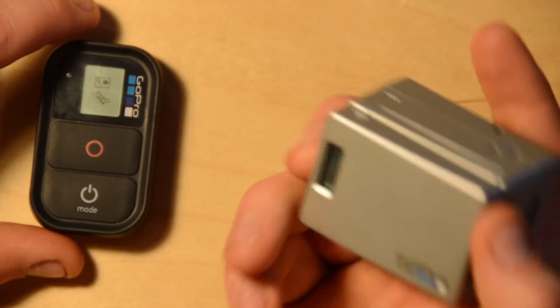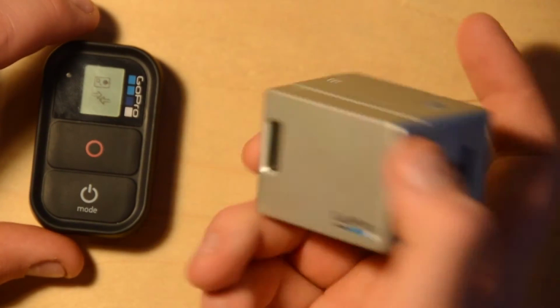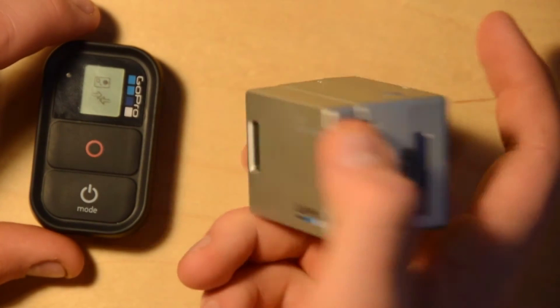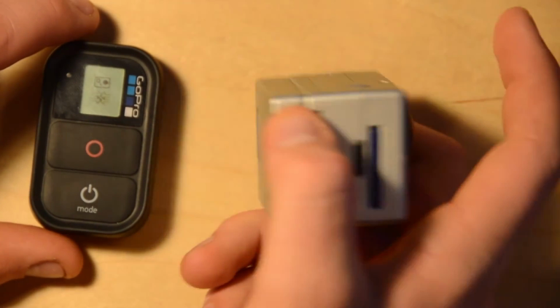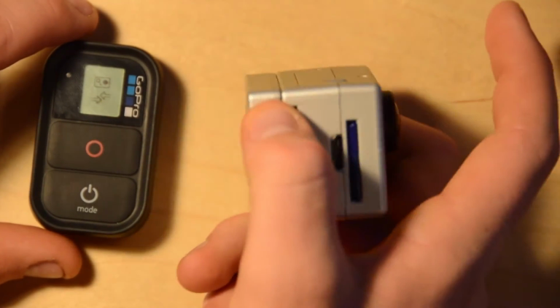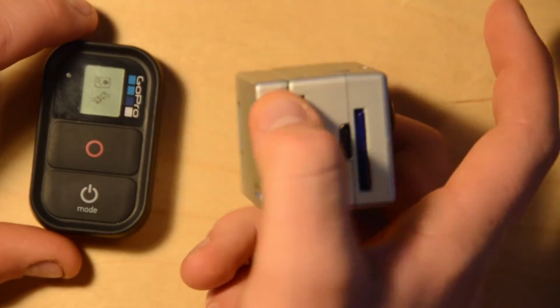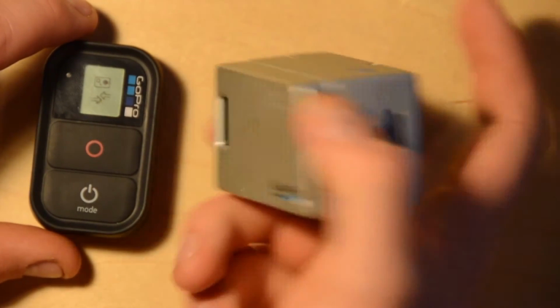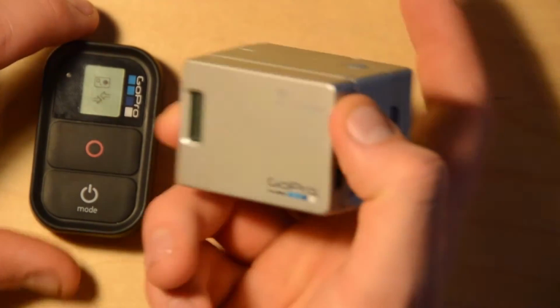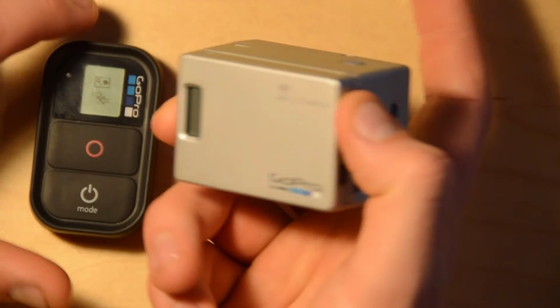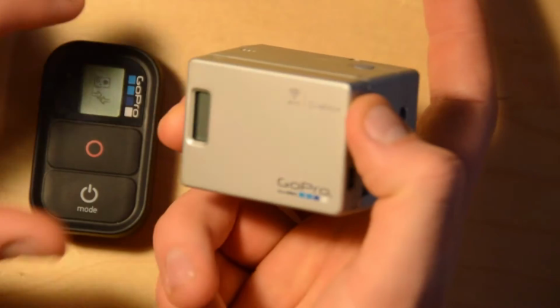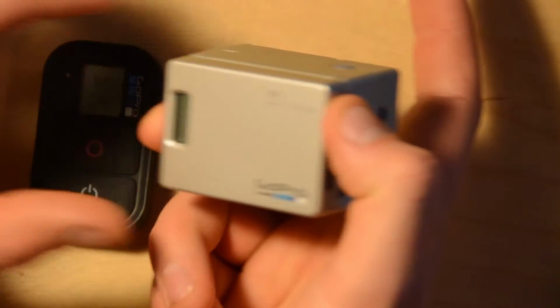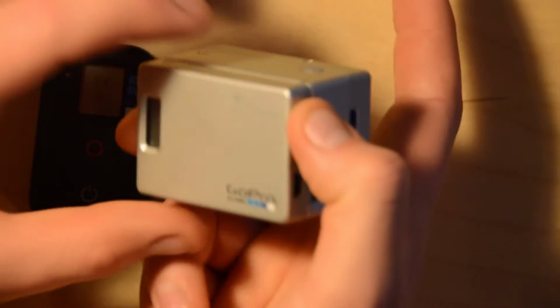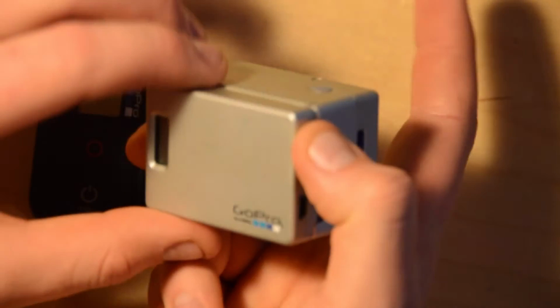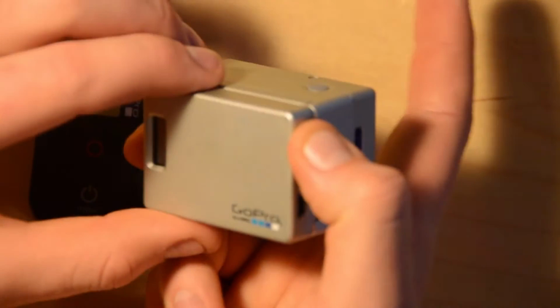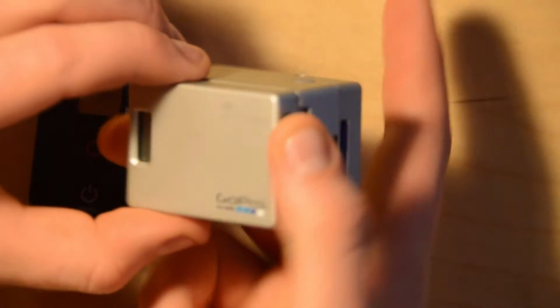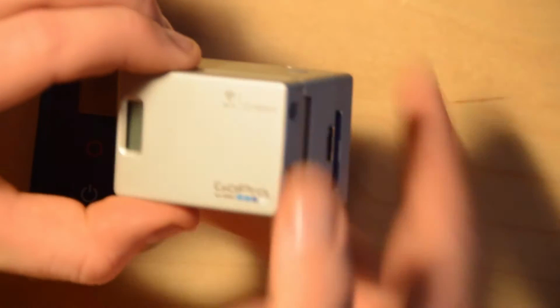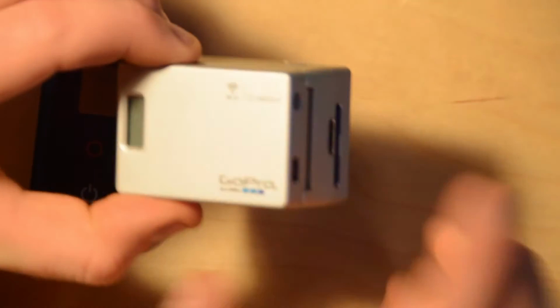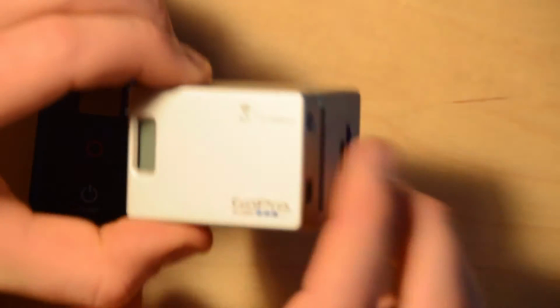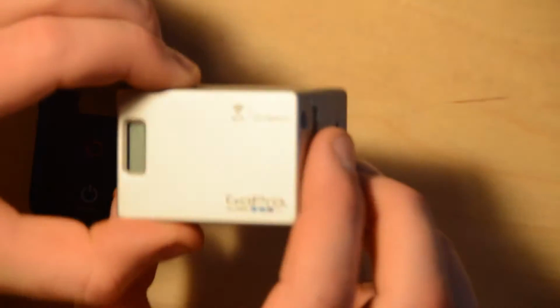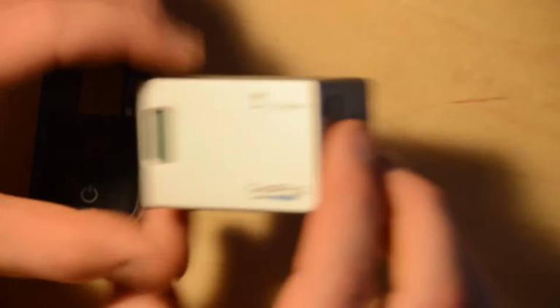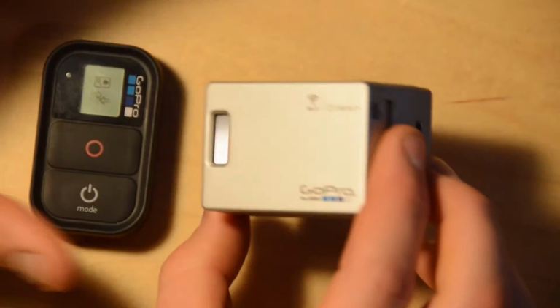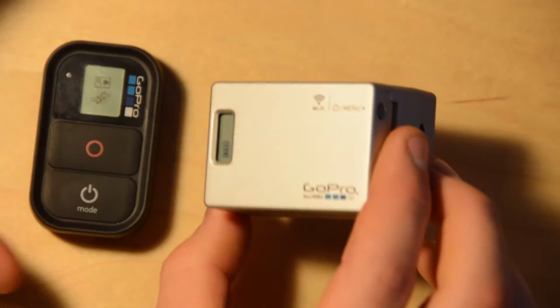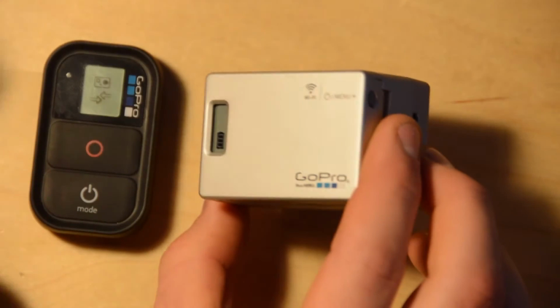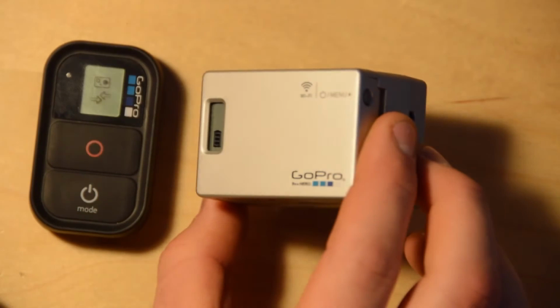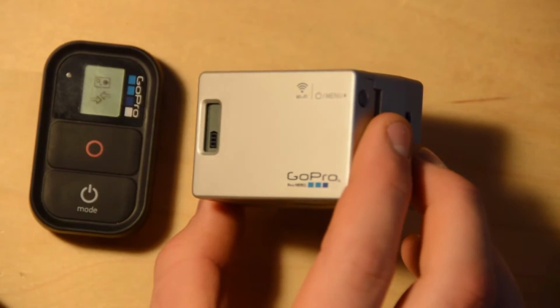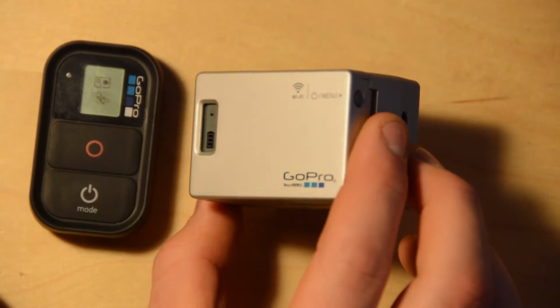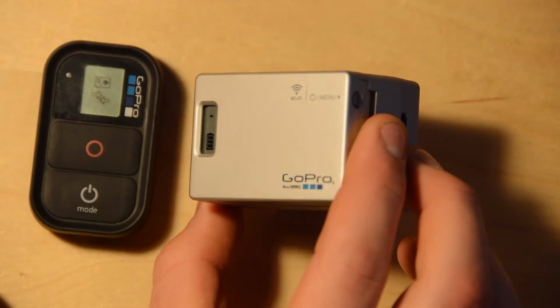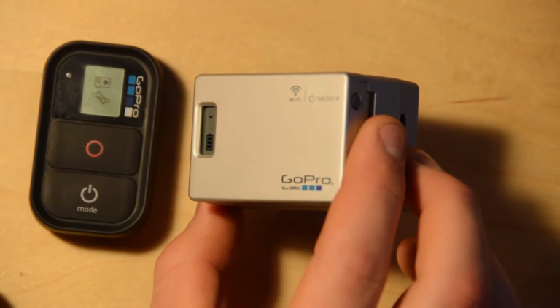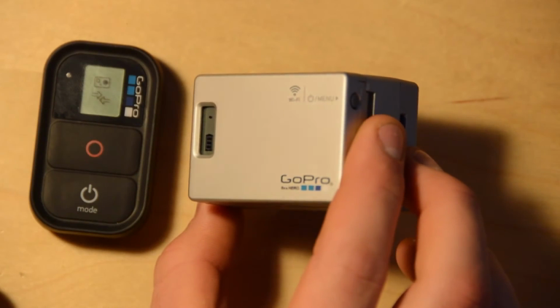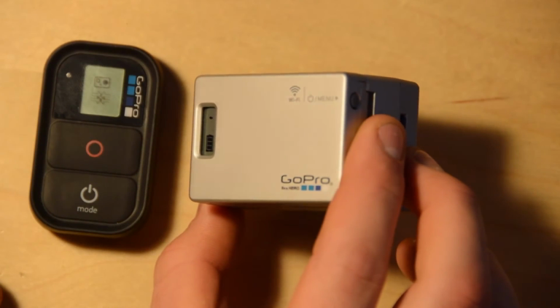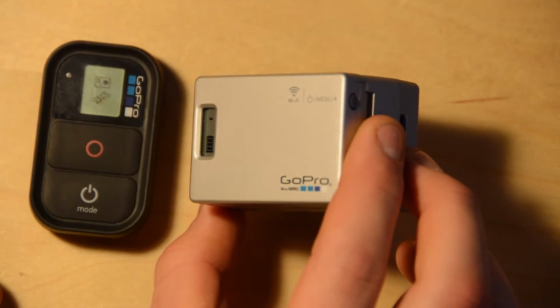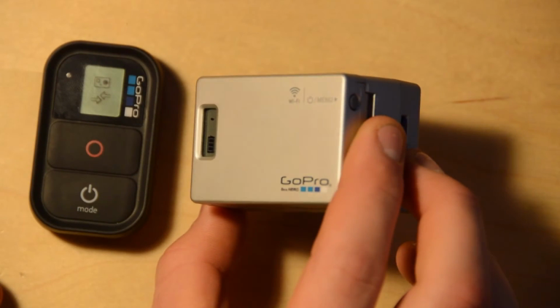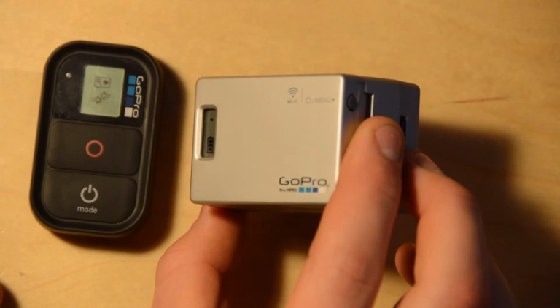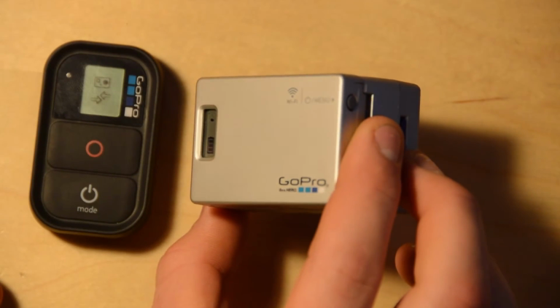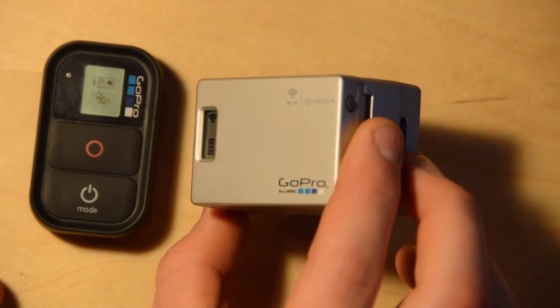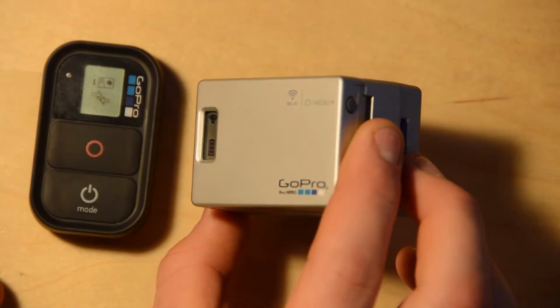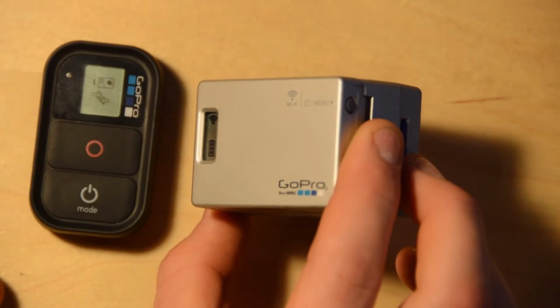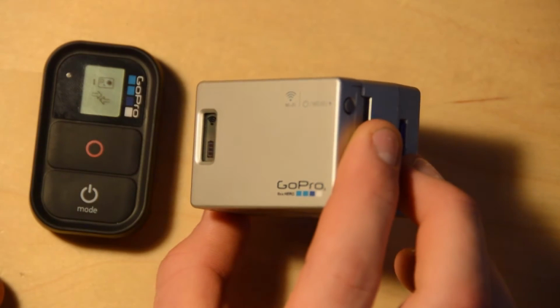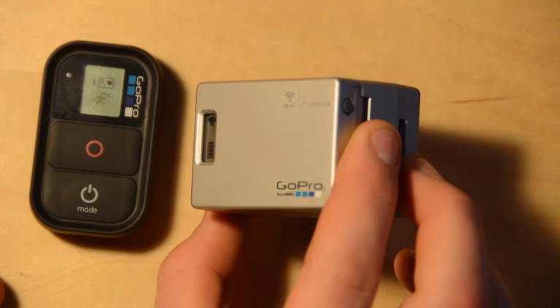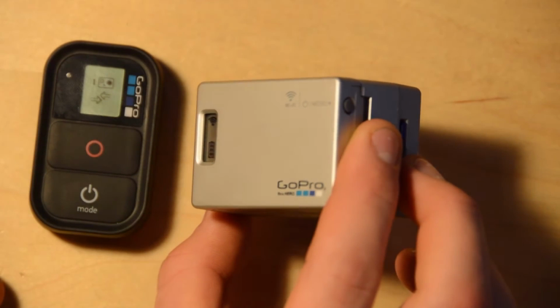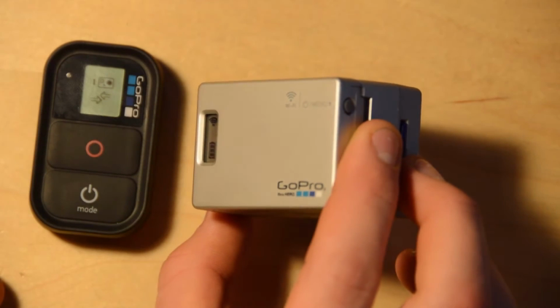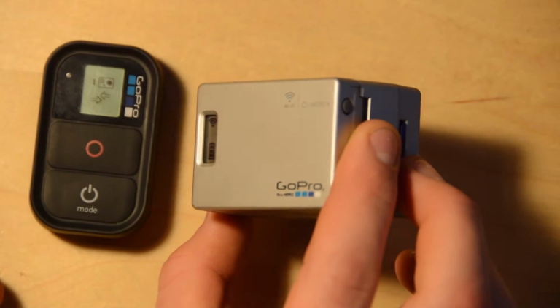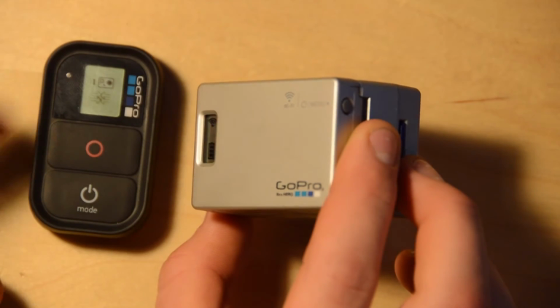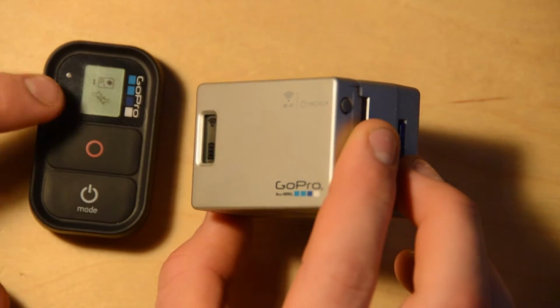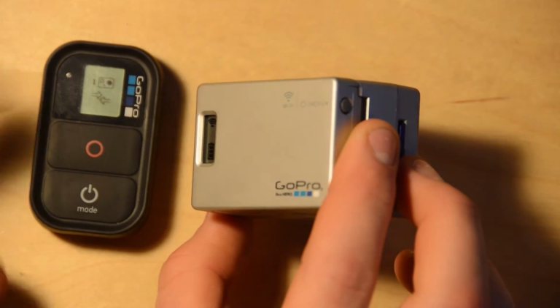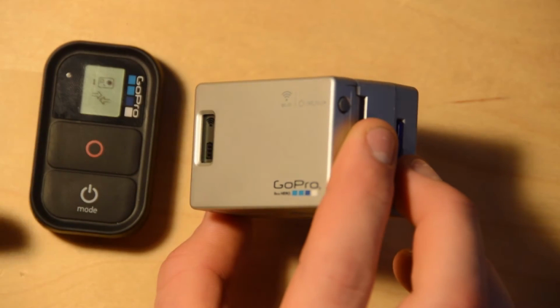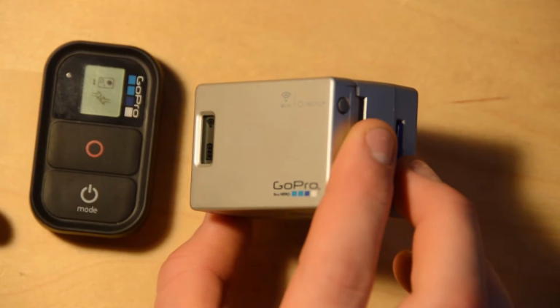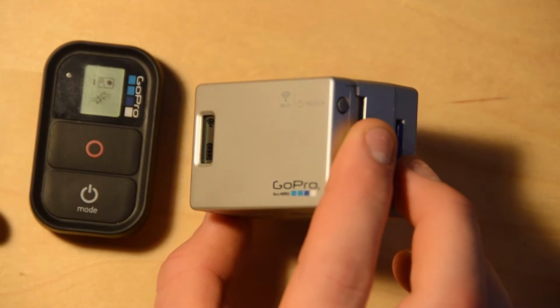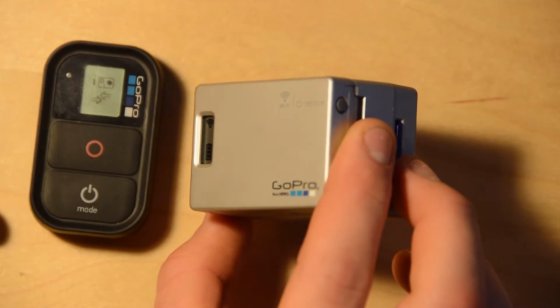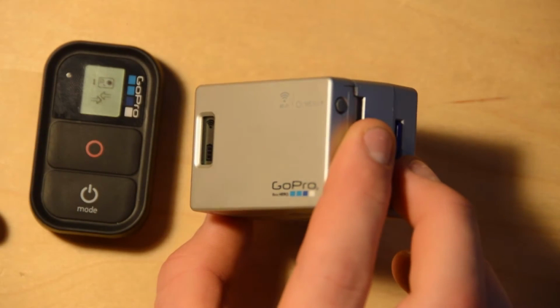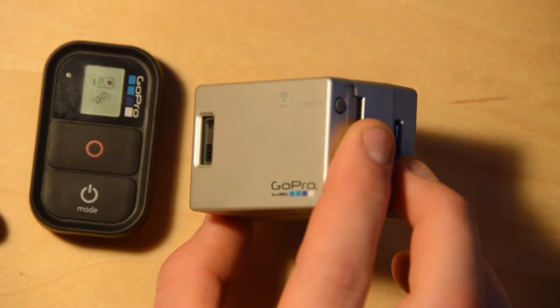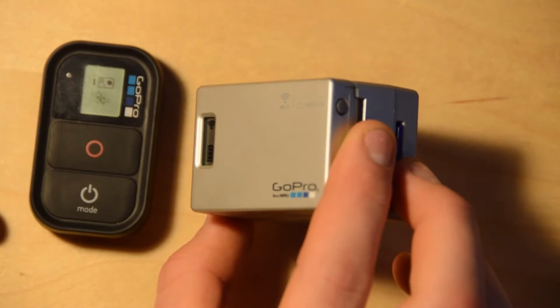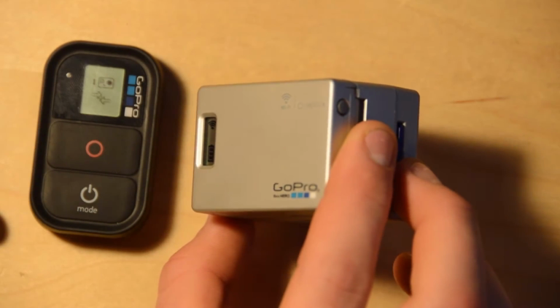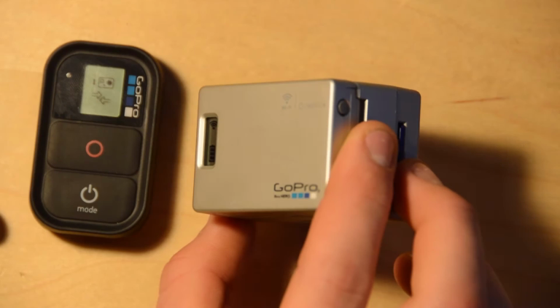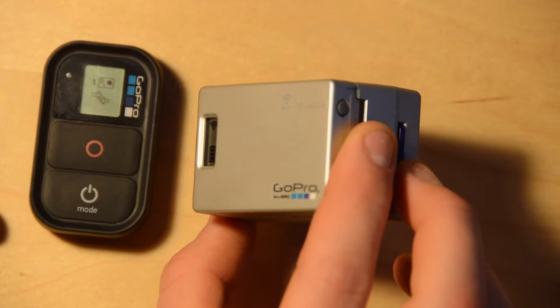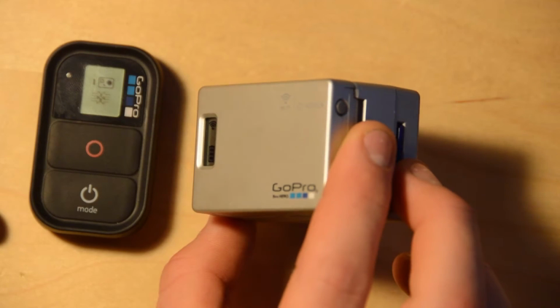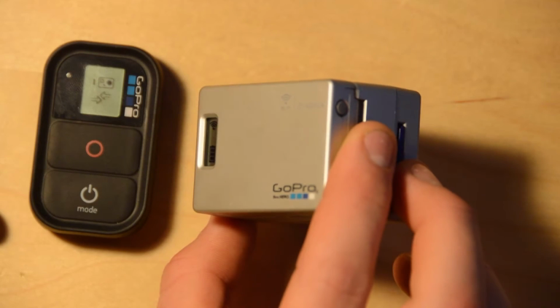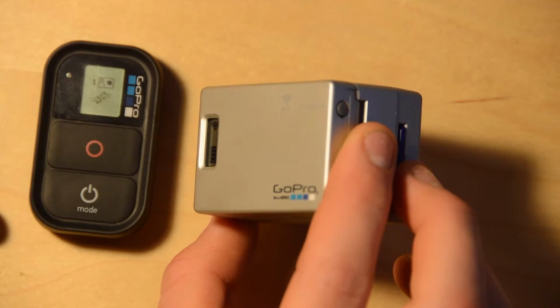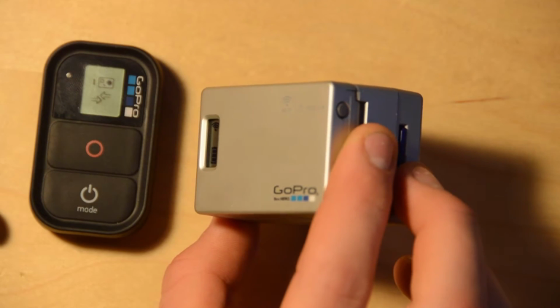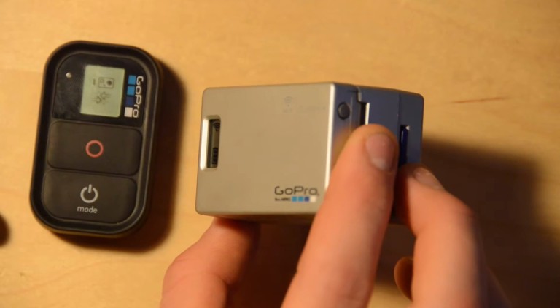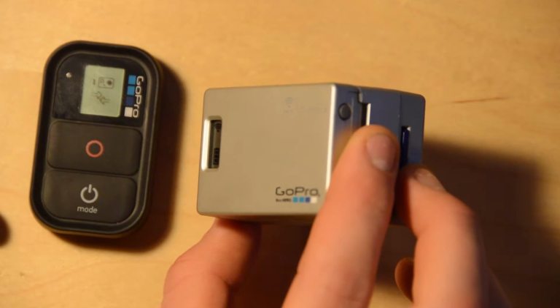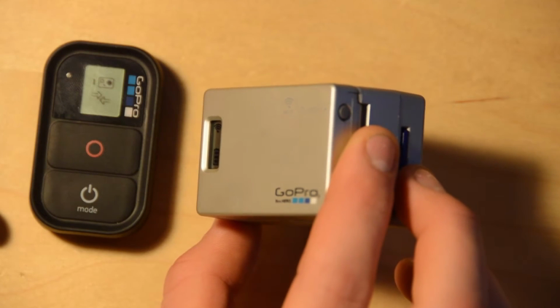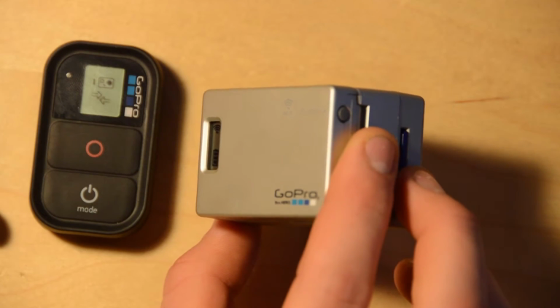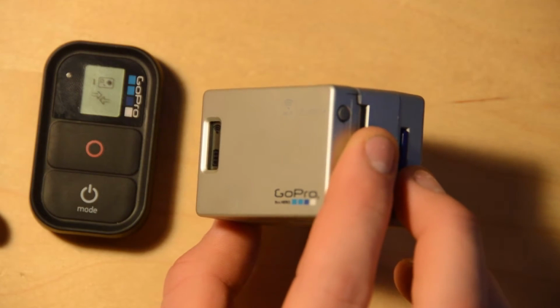I now boot up the Wi-Fi backpack and it finds it automatically.